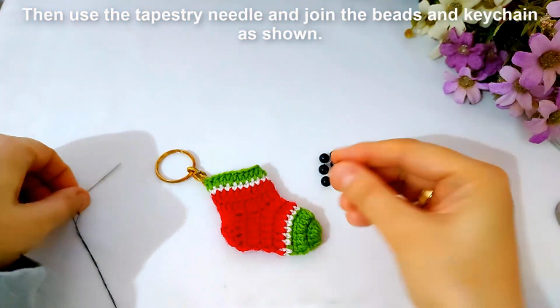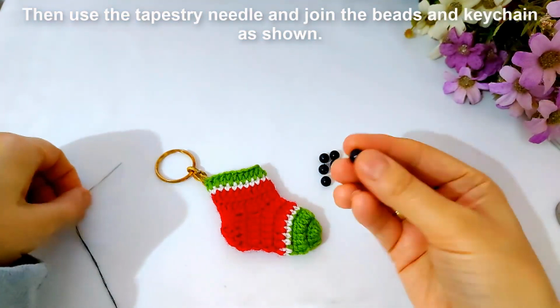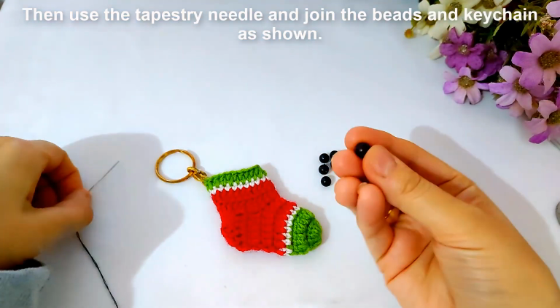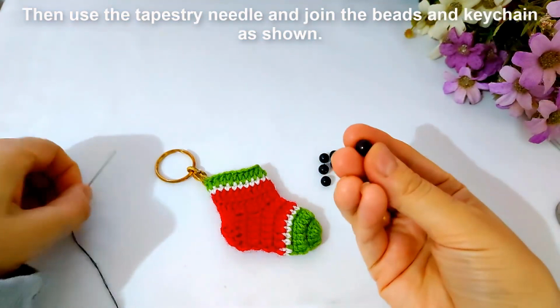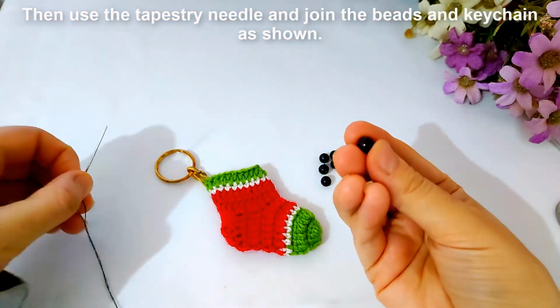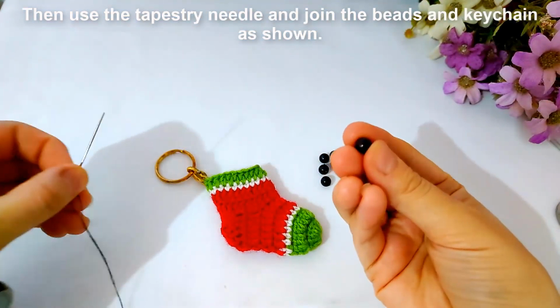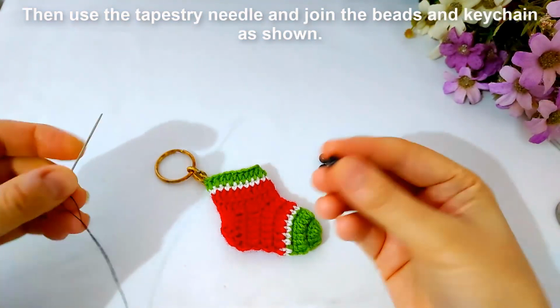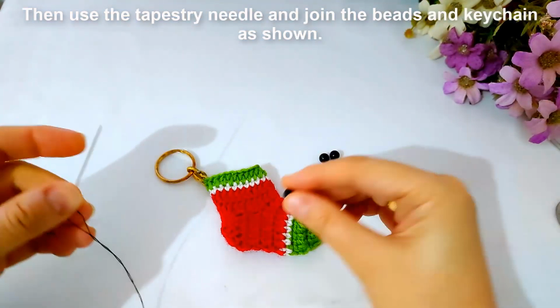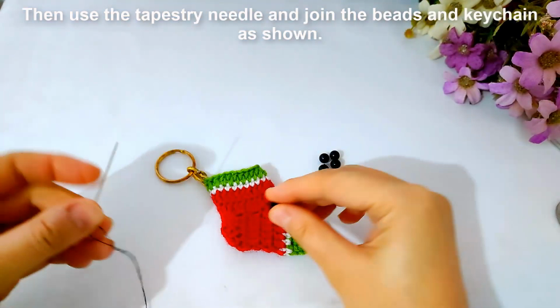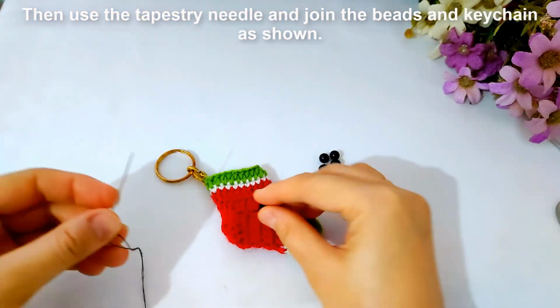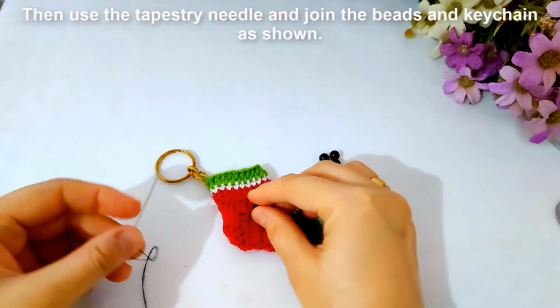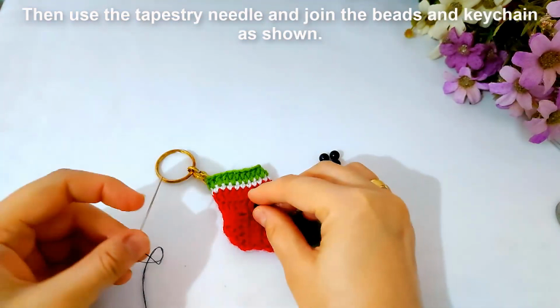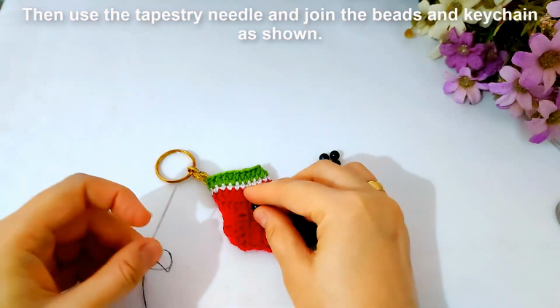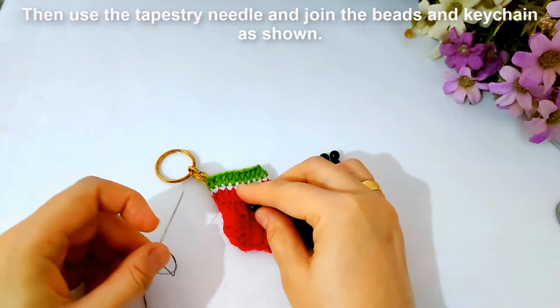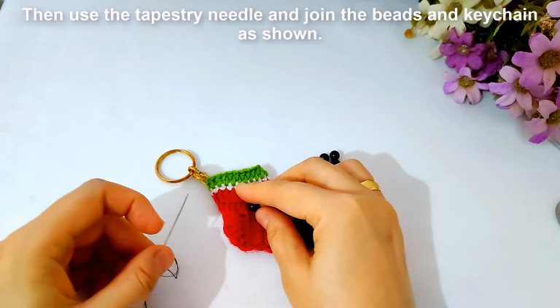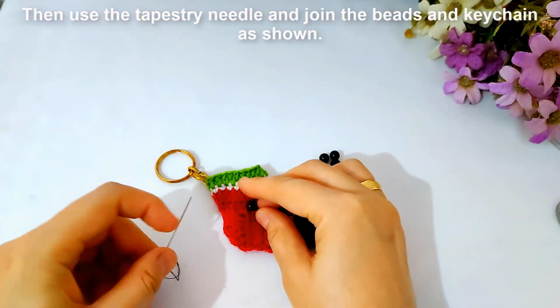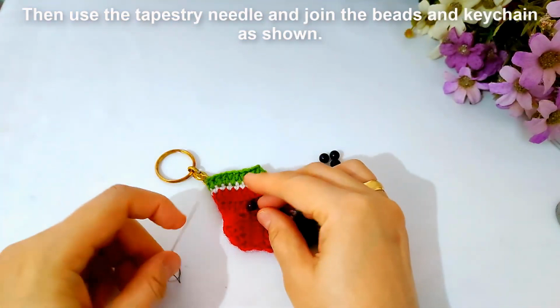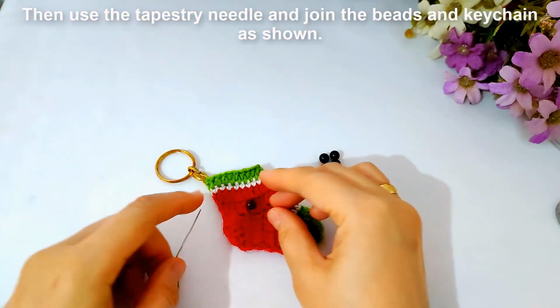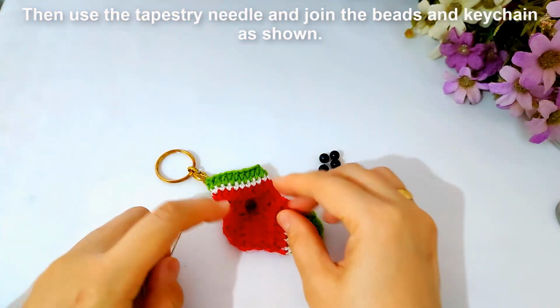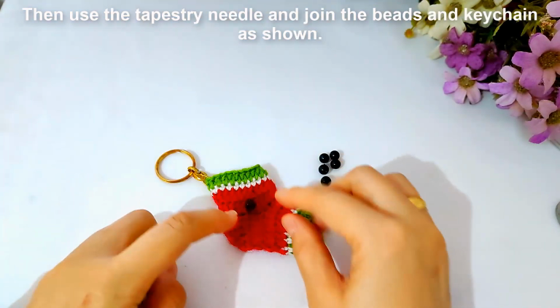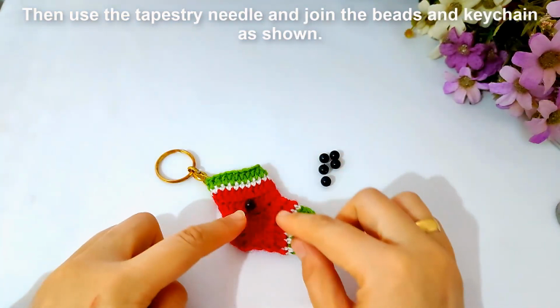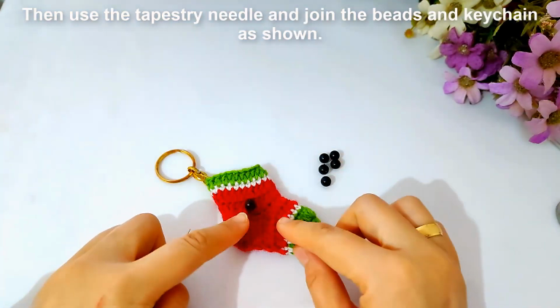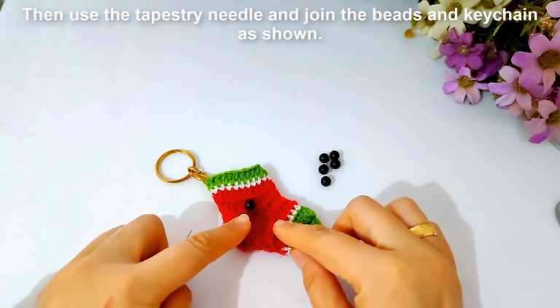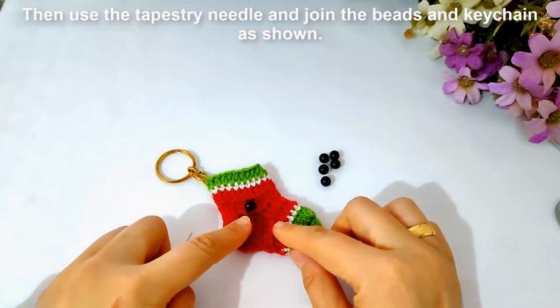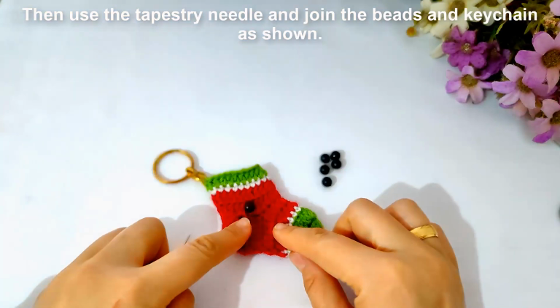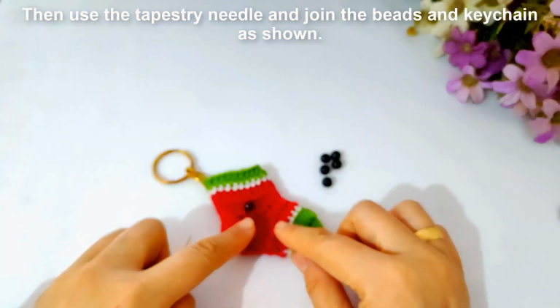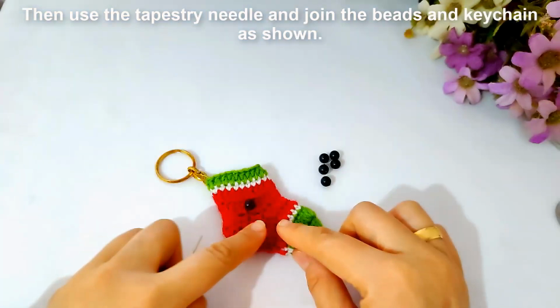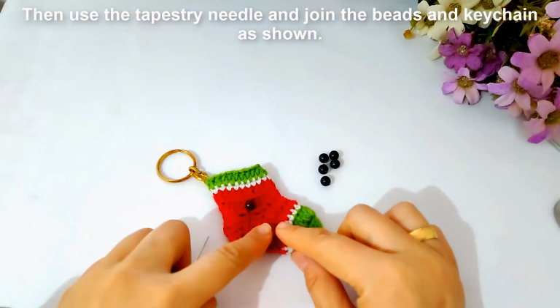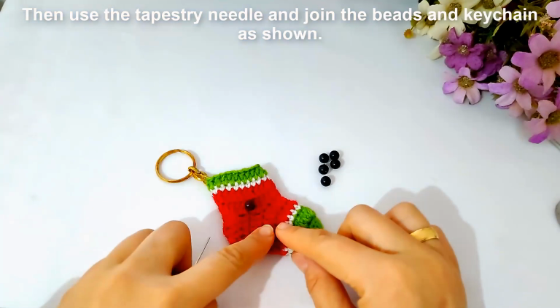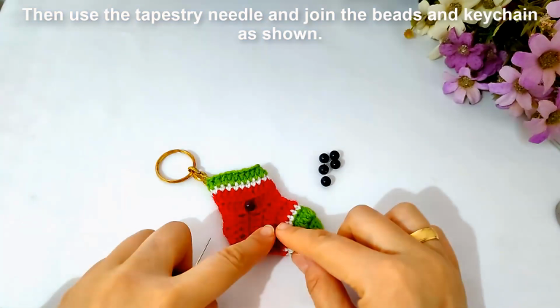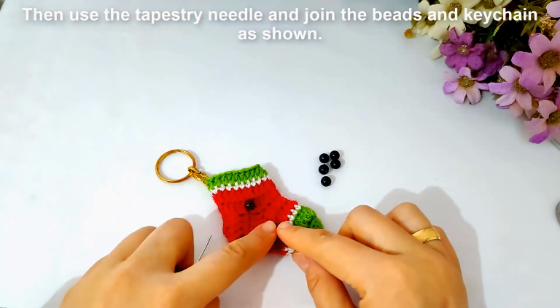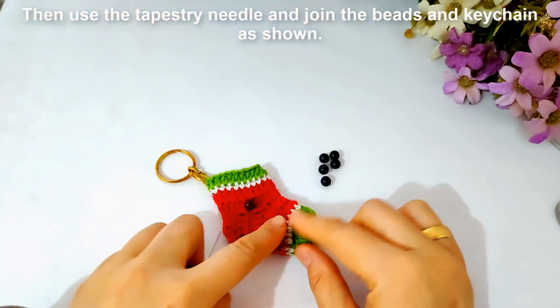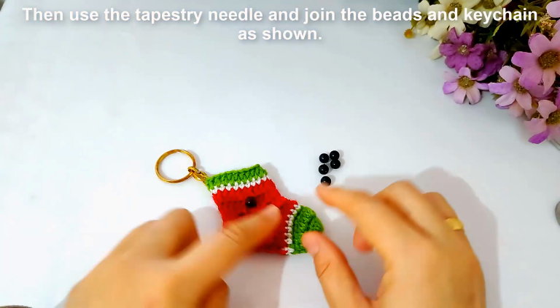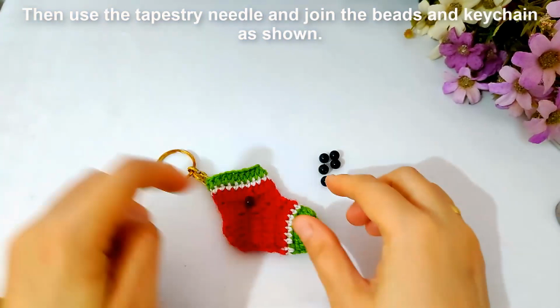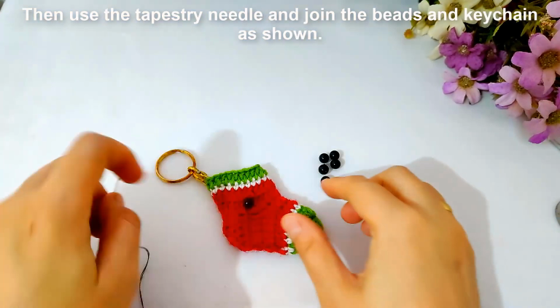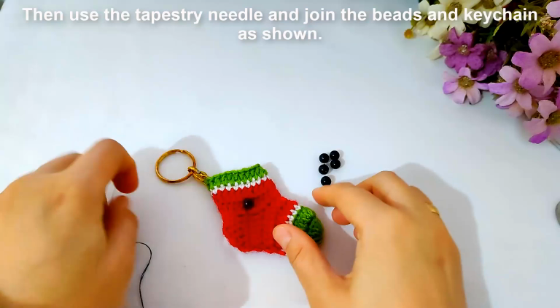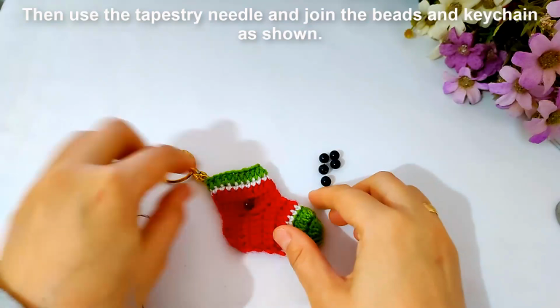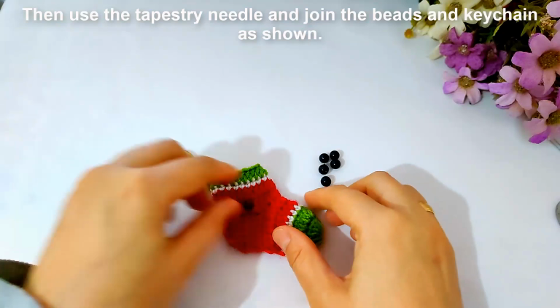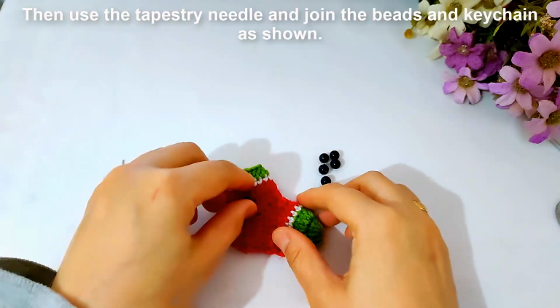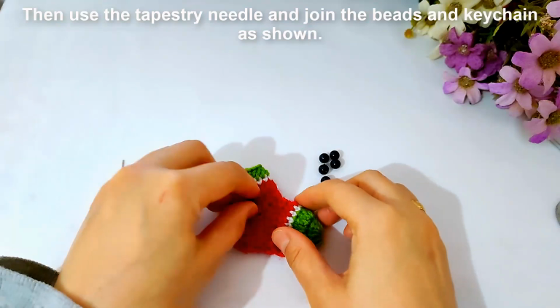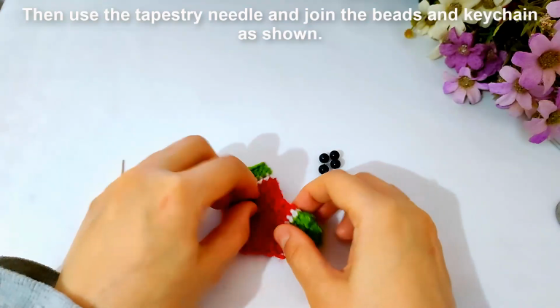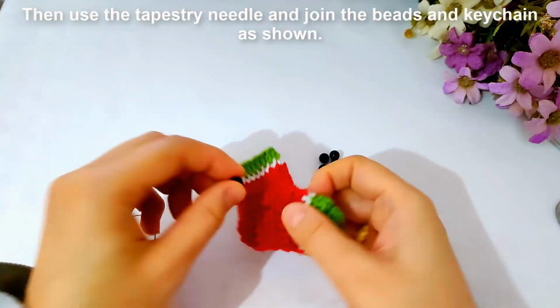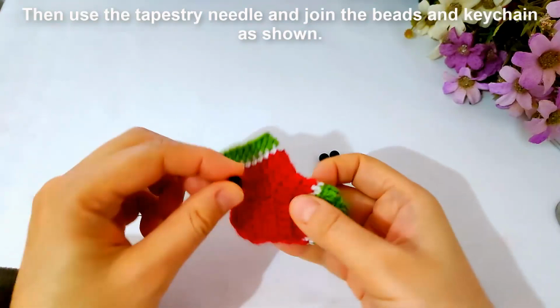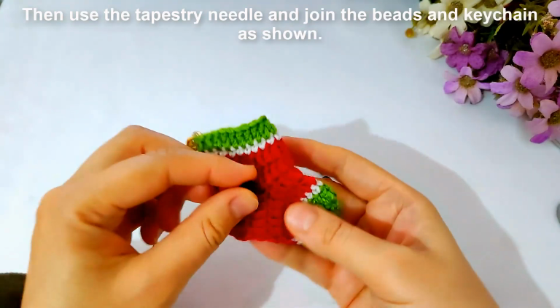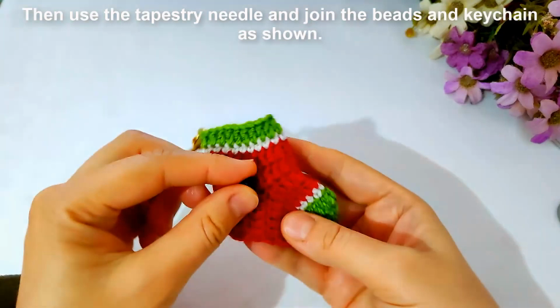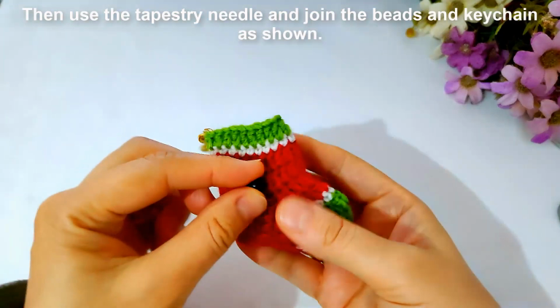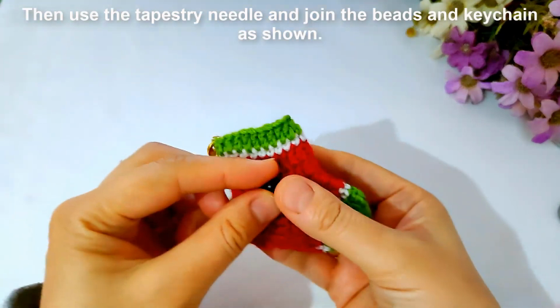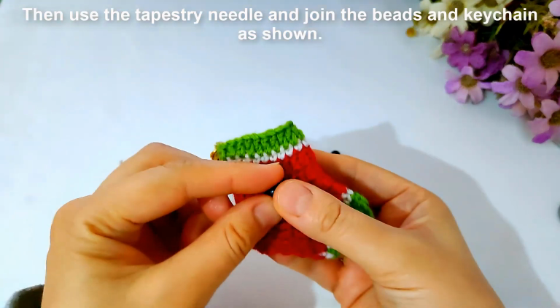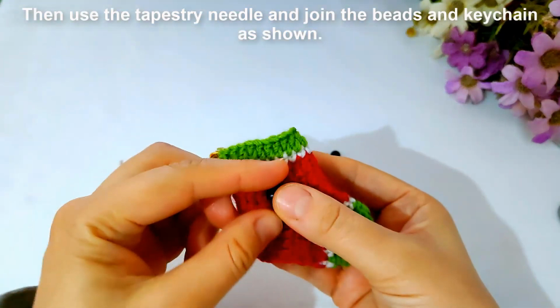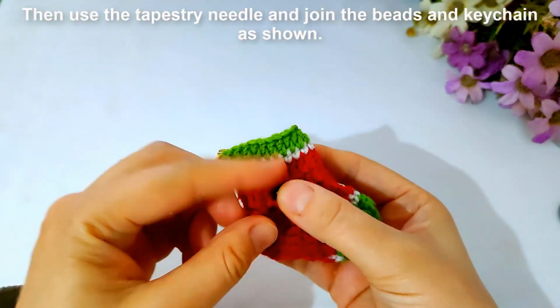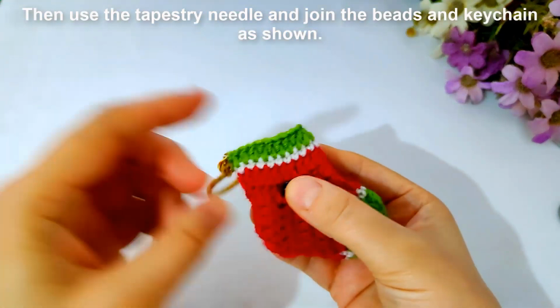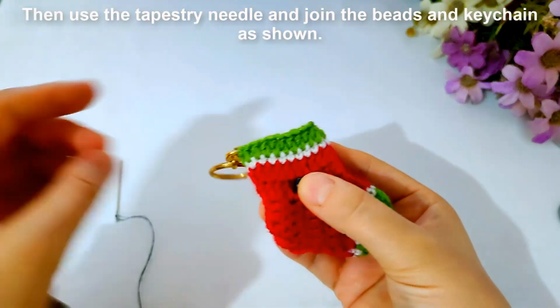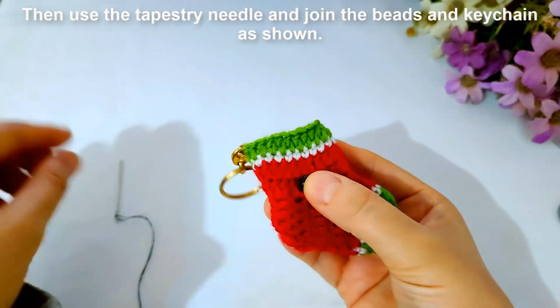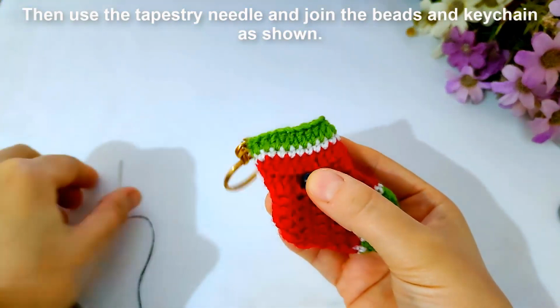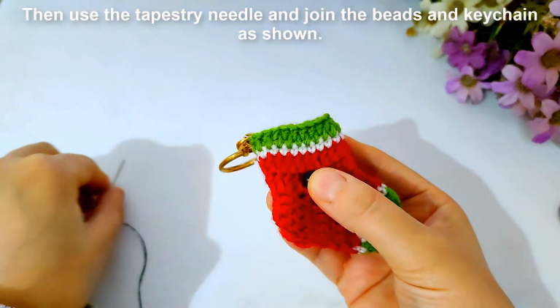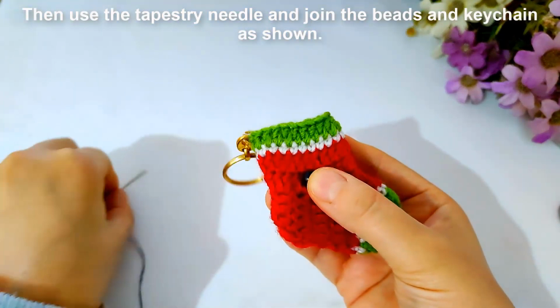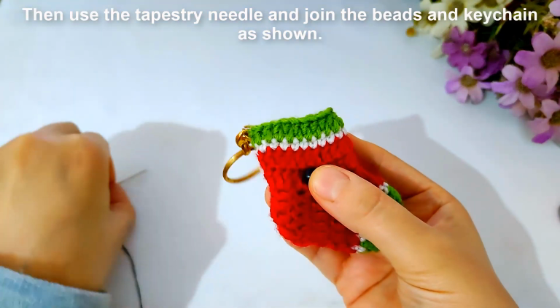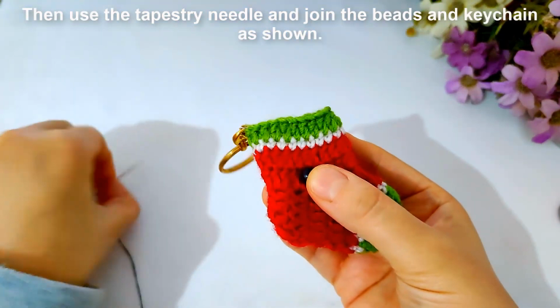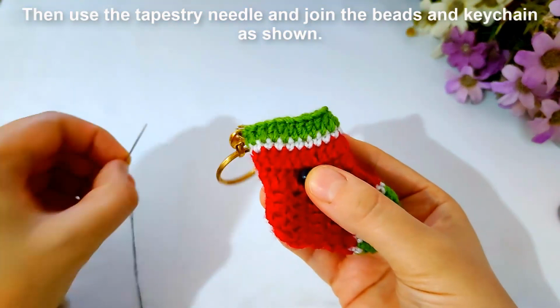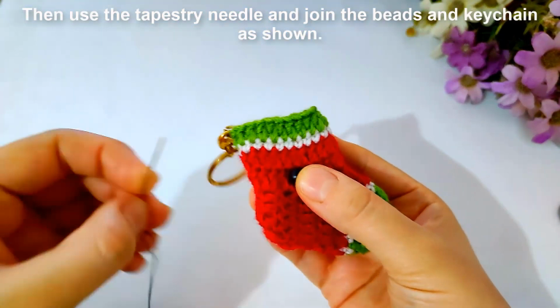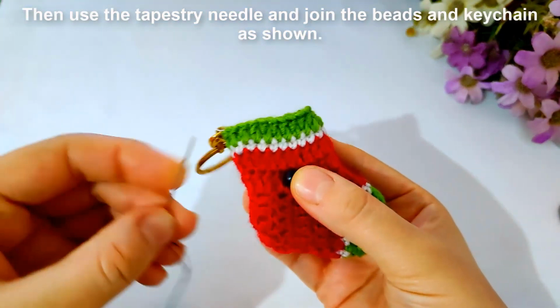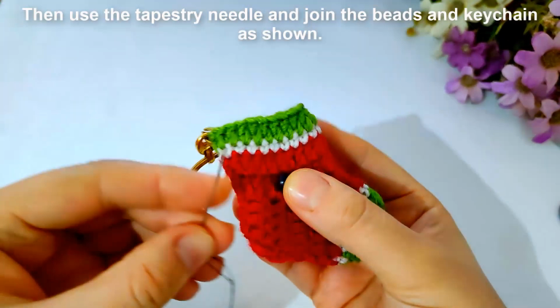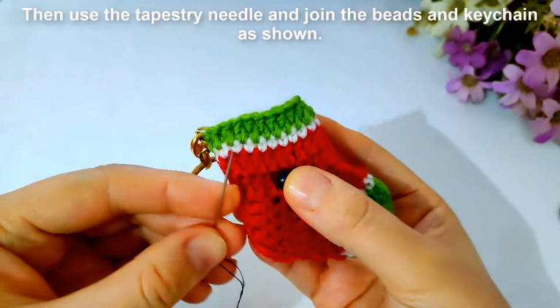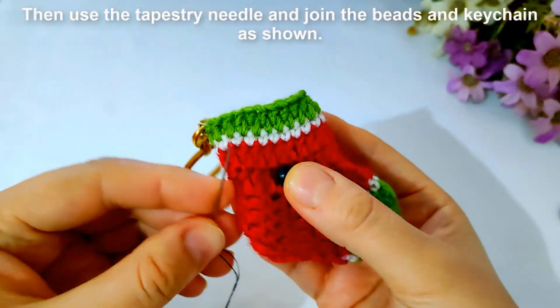Then I will use a tapestry needle and draw in the beads and the key chain with the socks as shown.